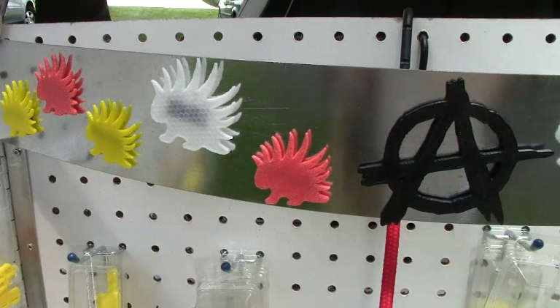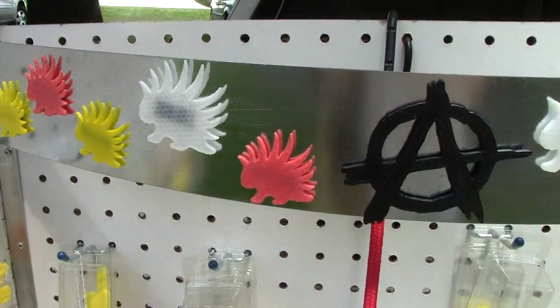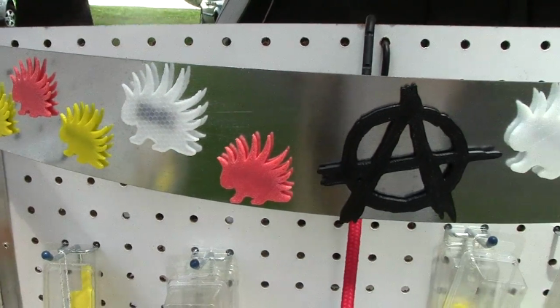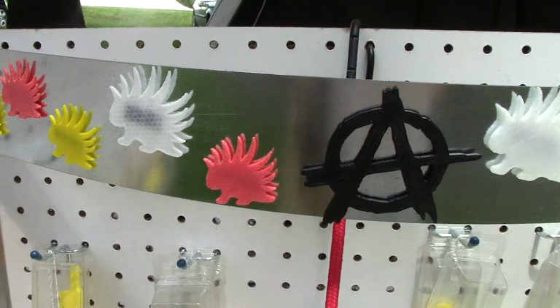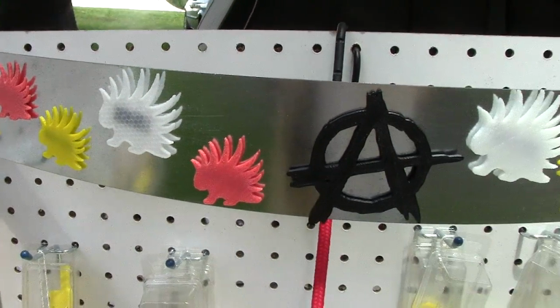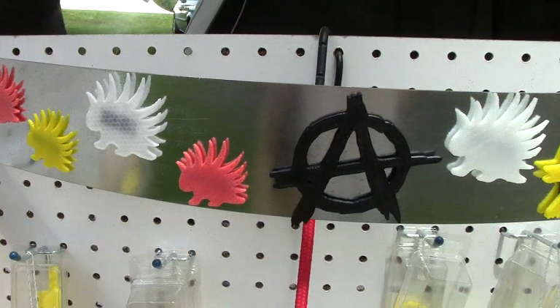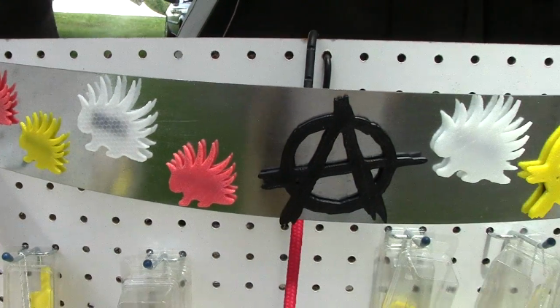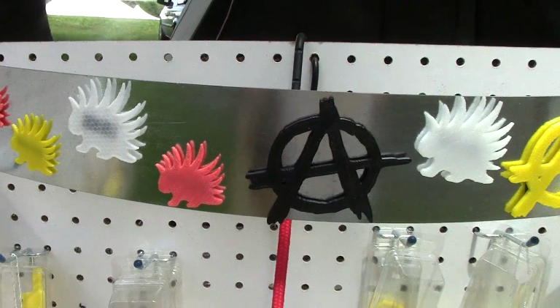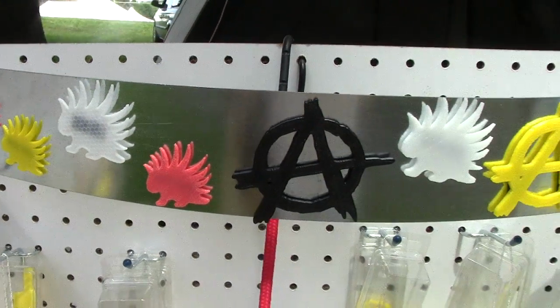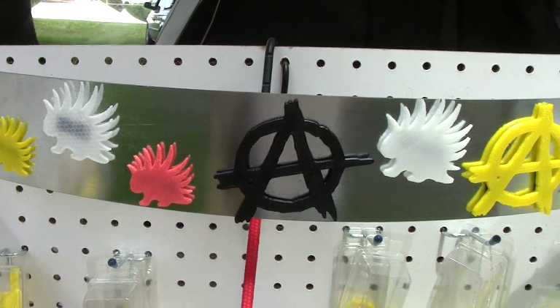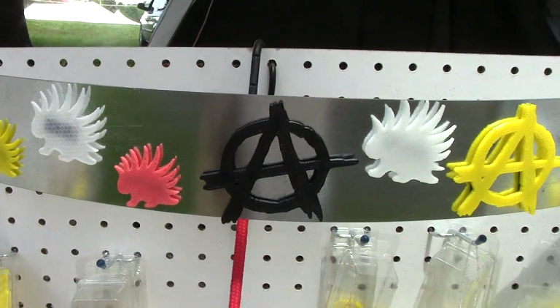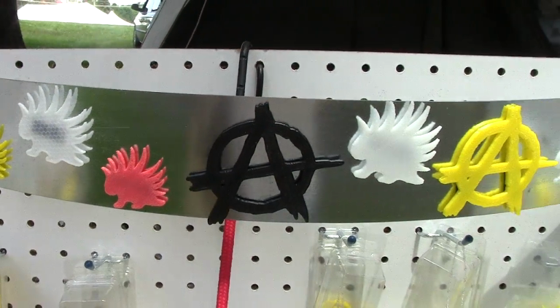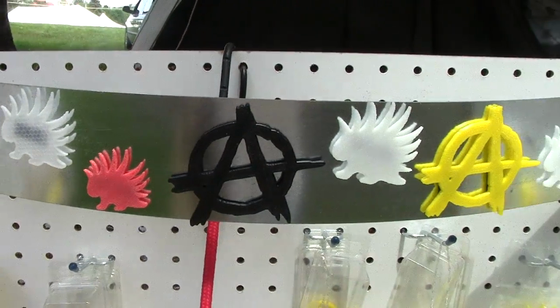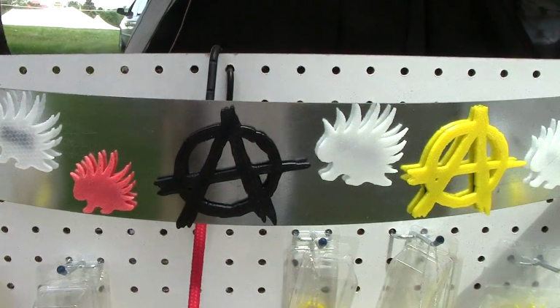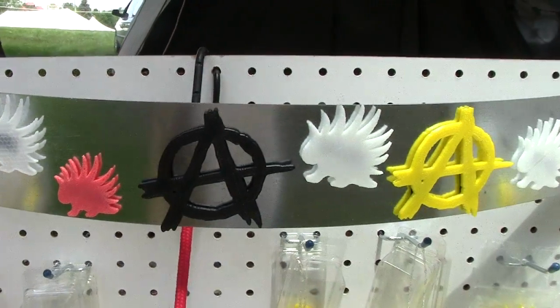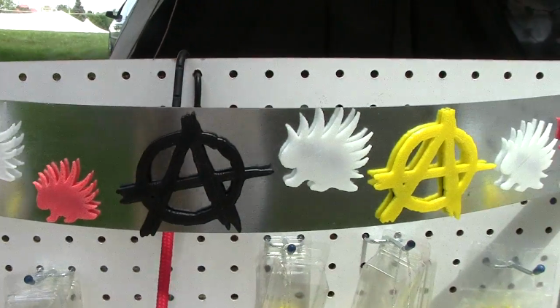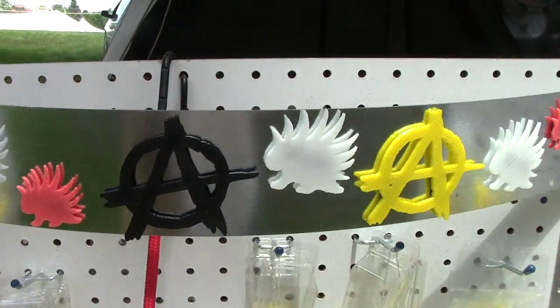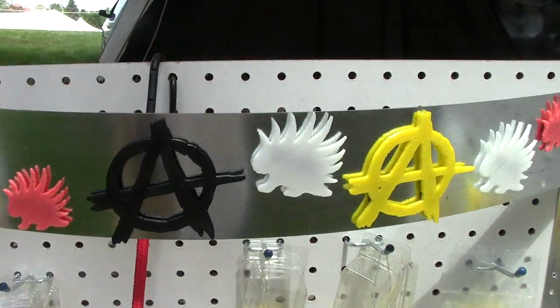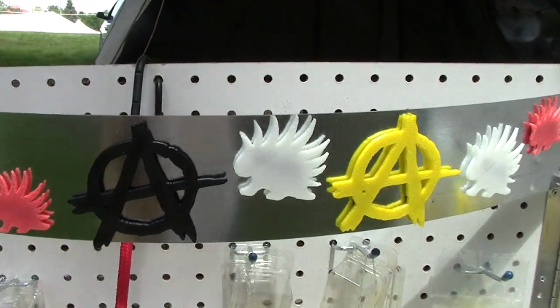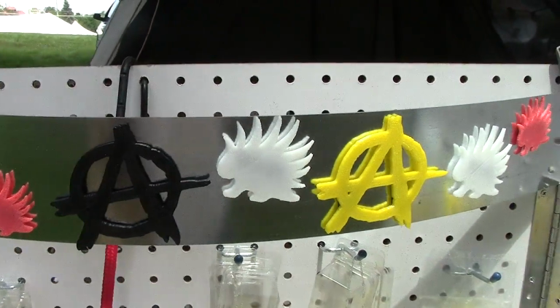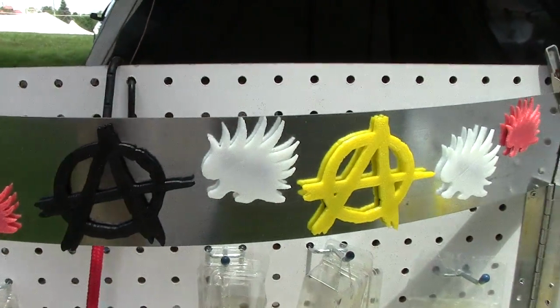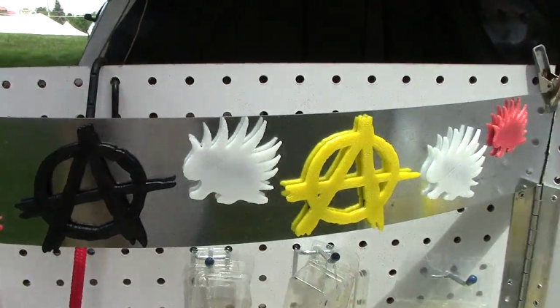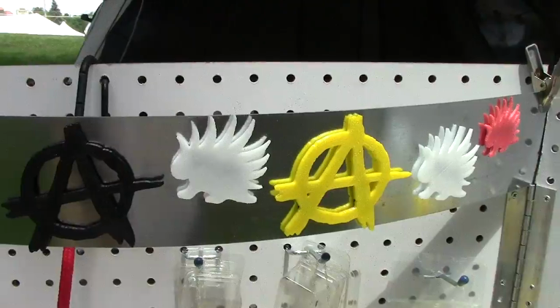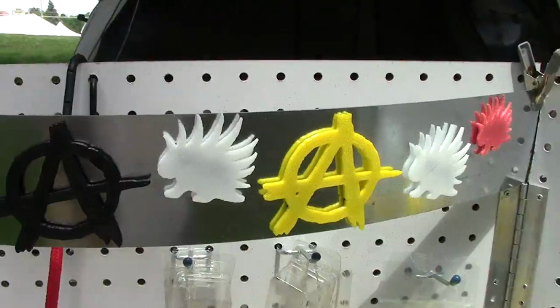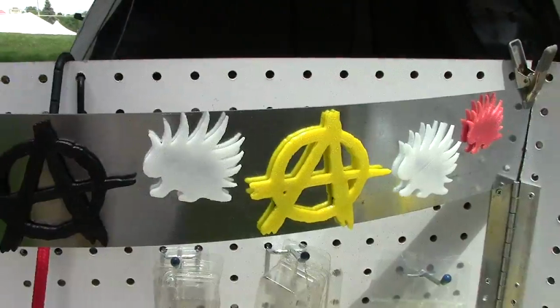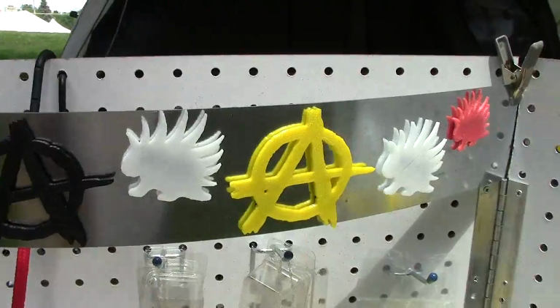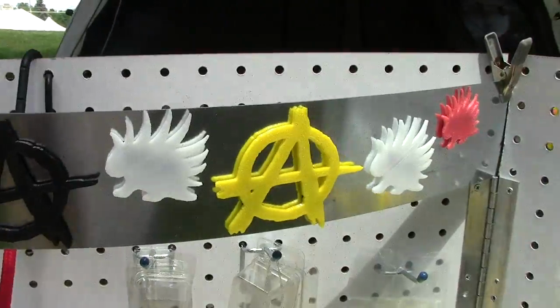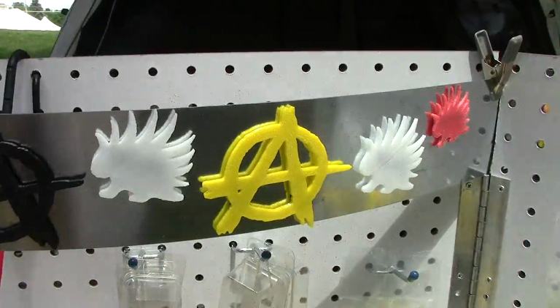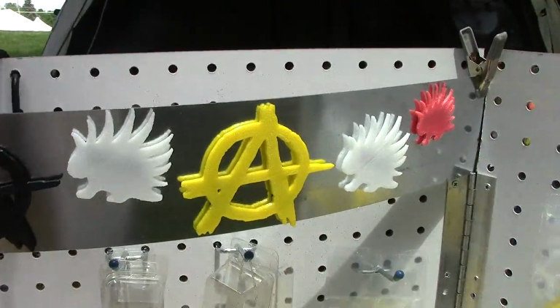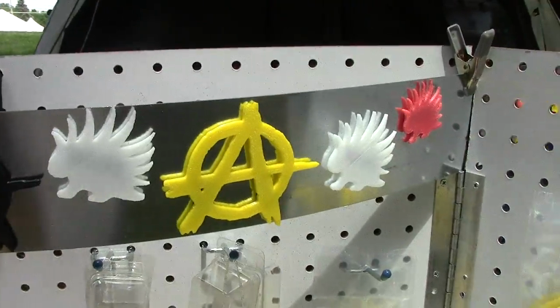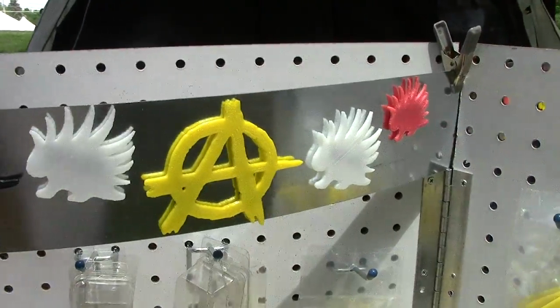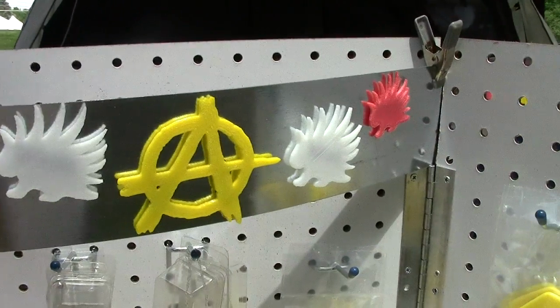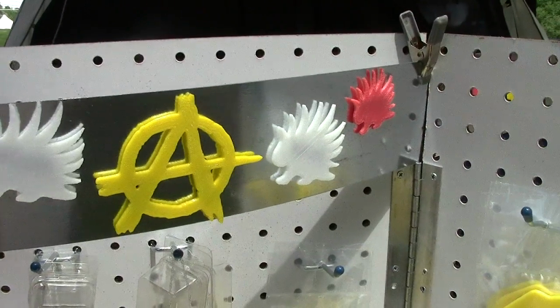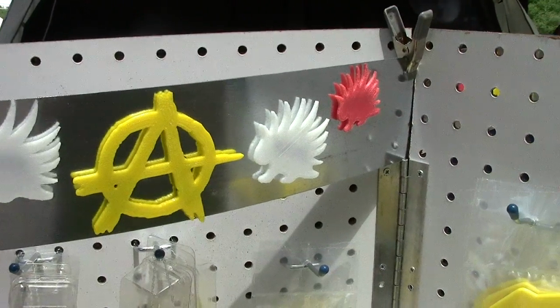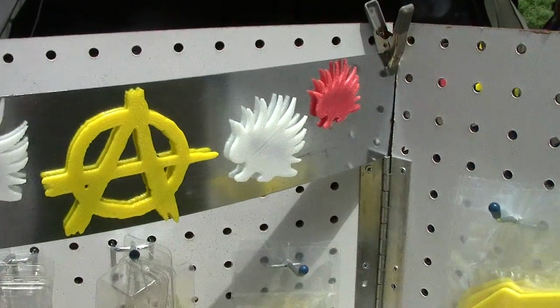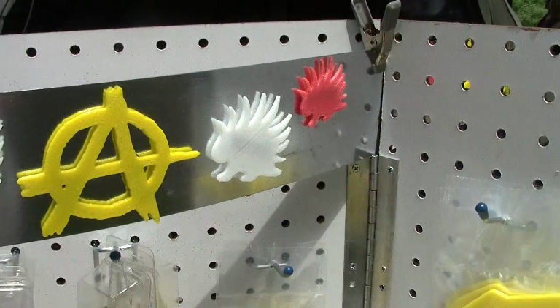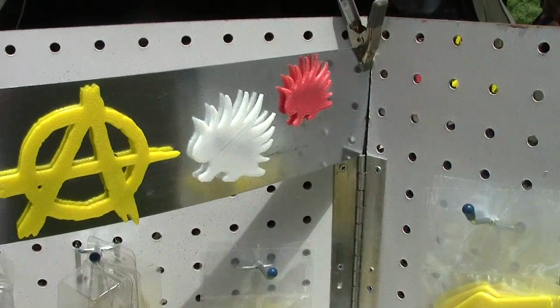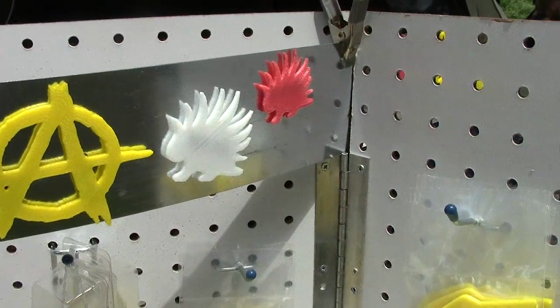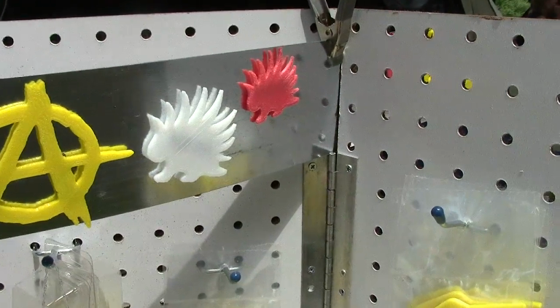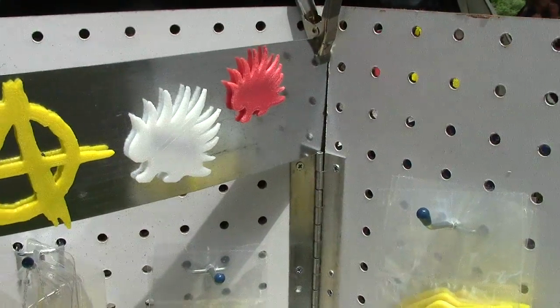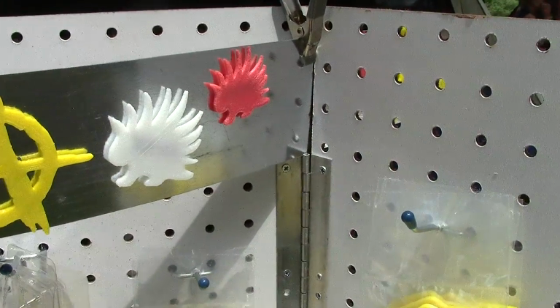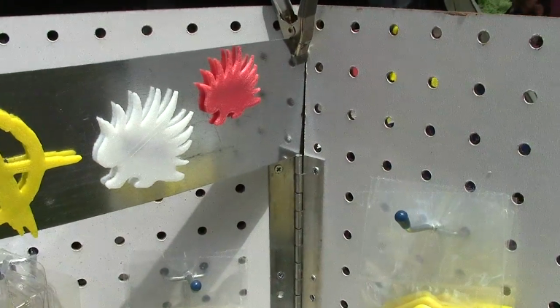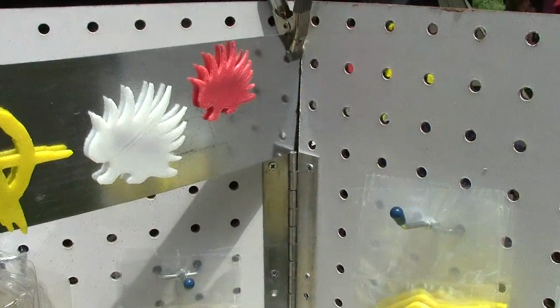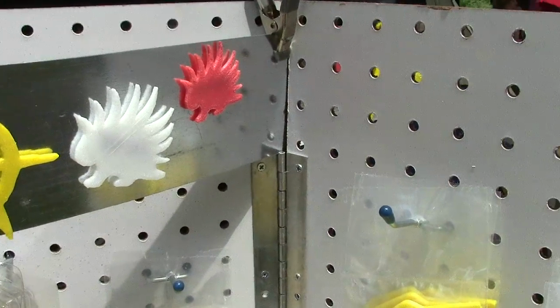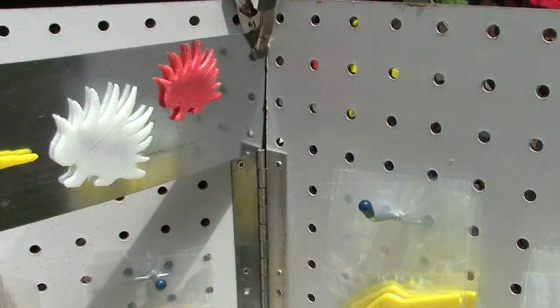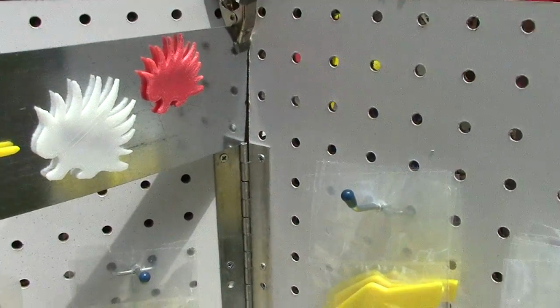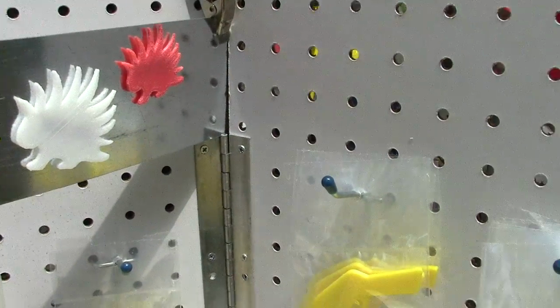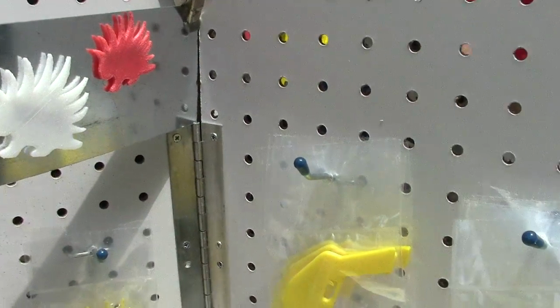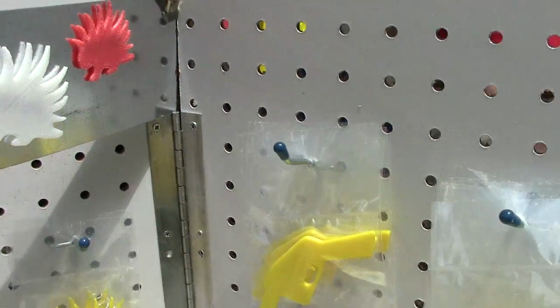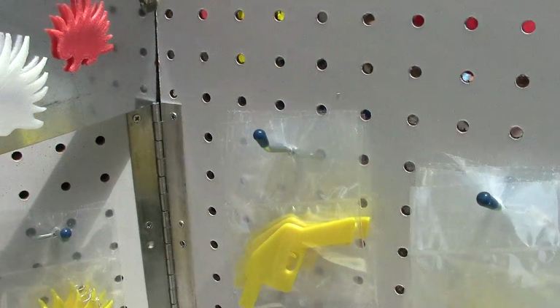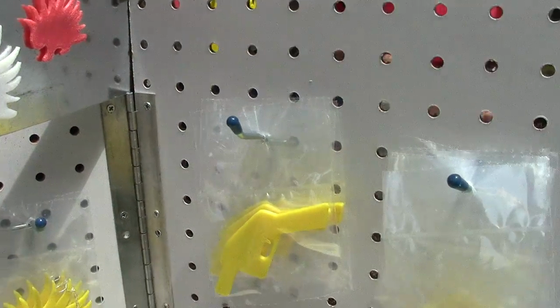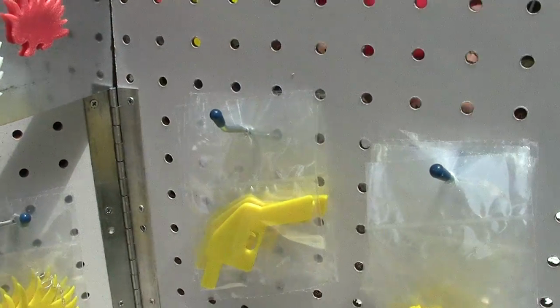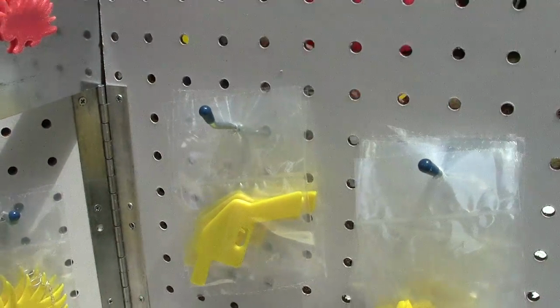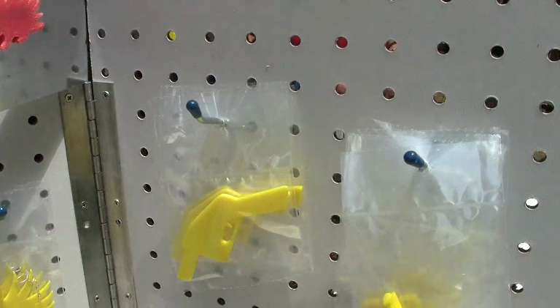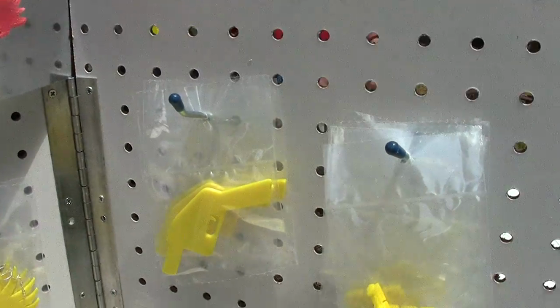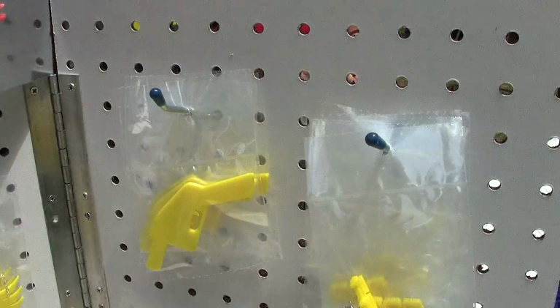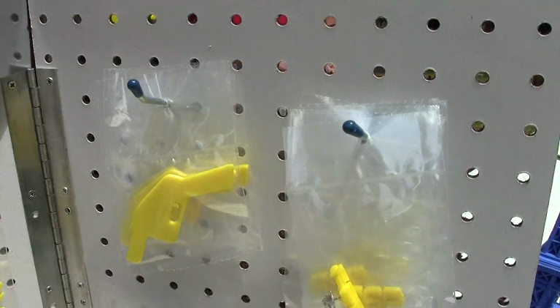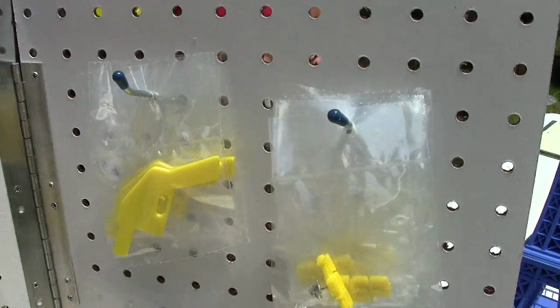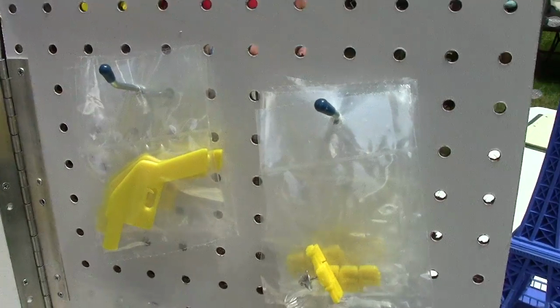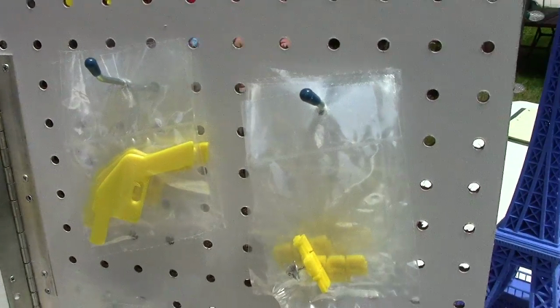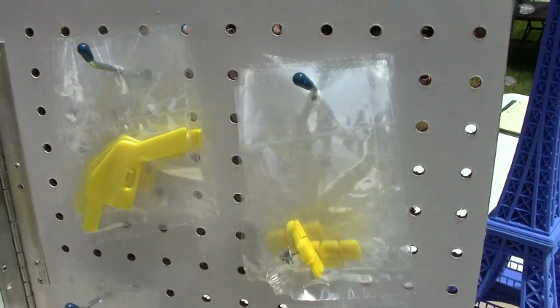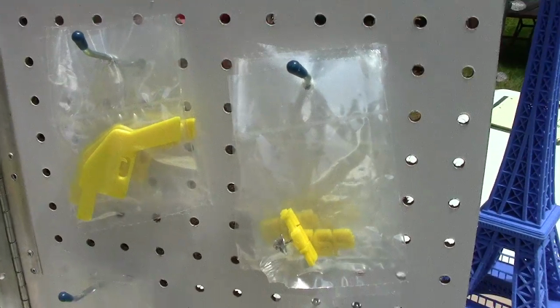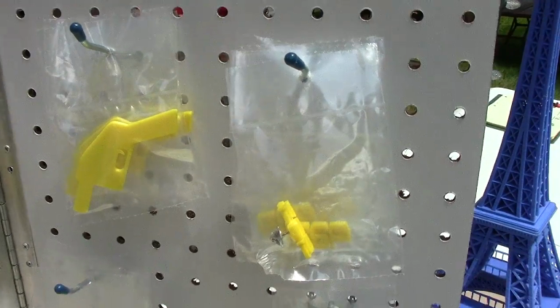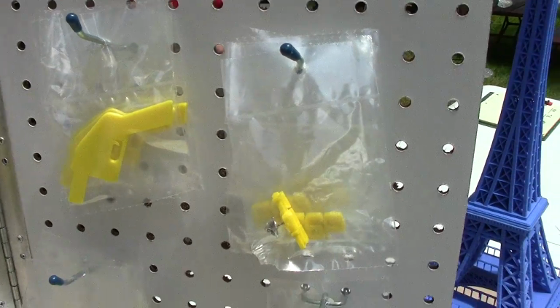And then it's done in ten seconds. And then it moves and it does the next layer, the next layer, the next layer. So it's a lot faster potentially.